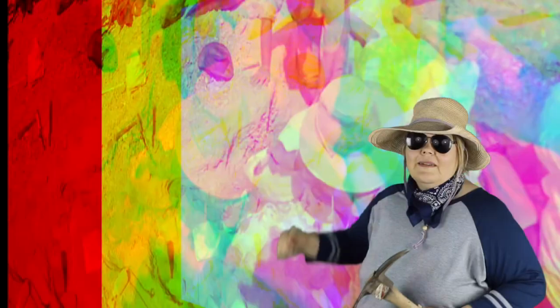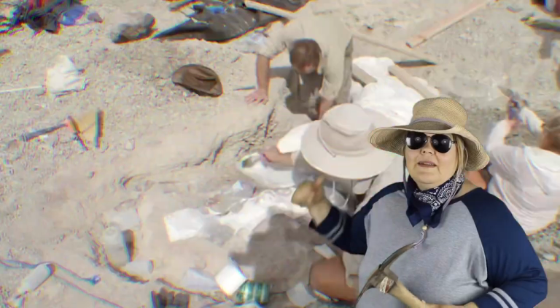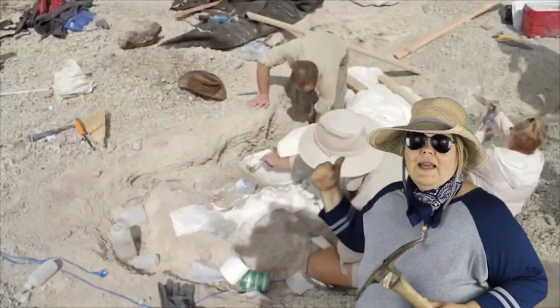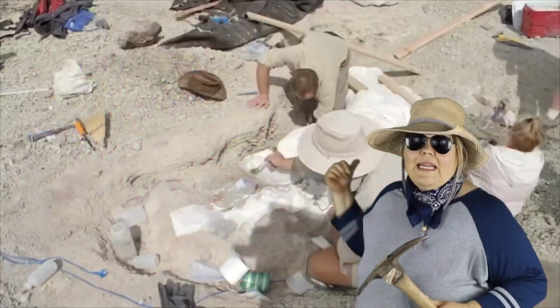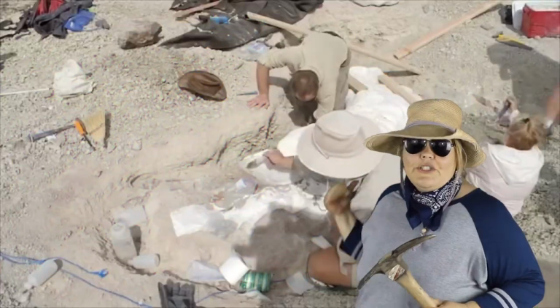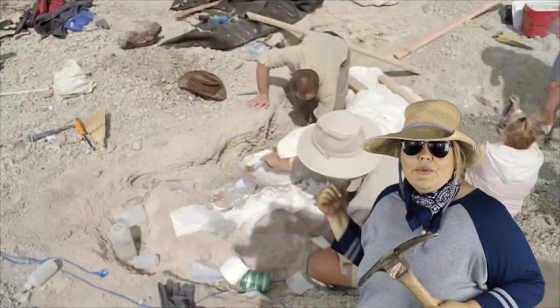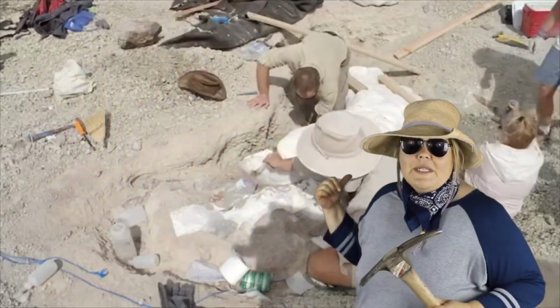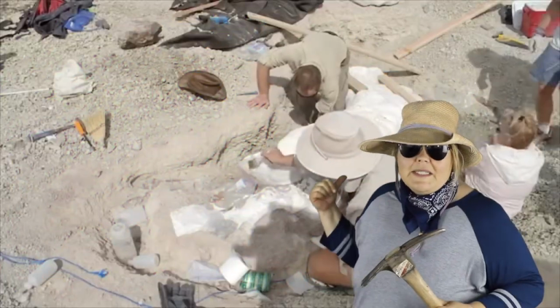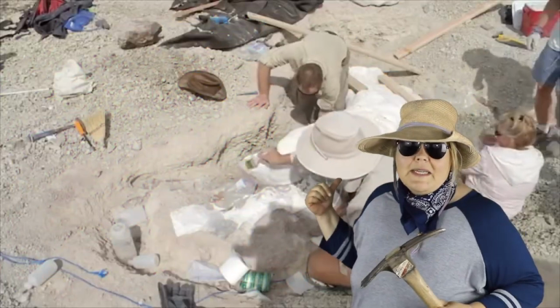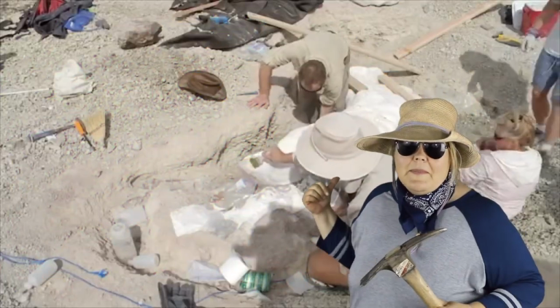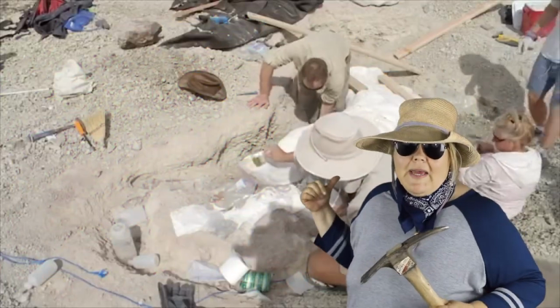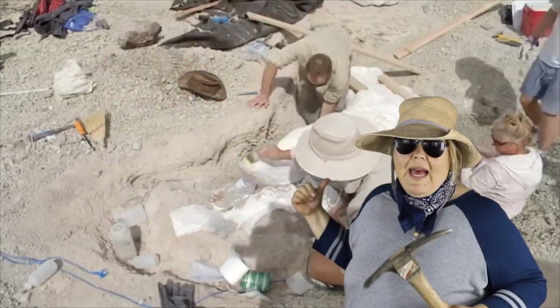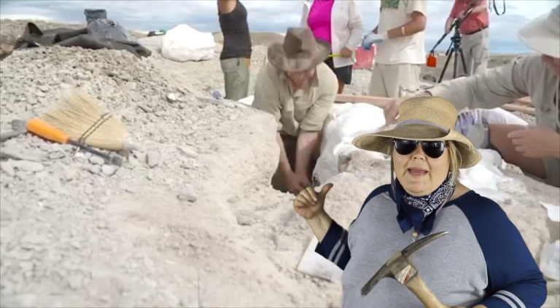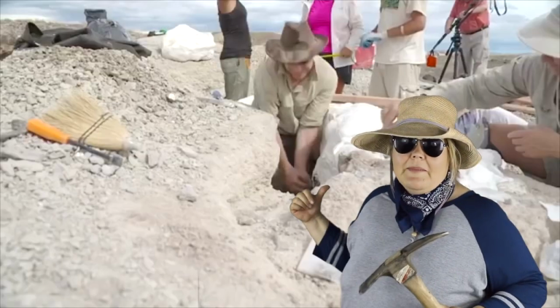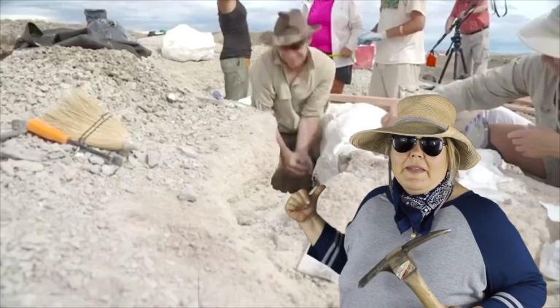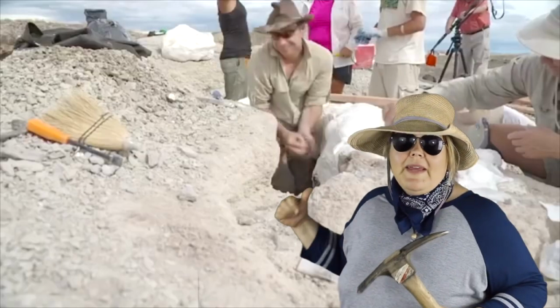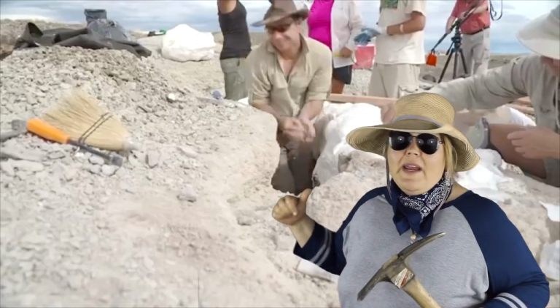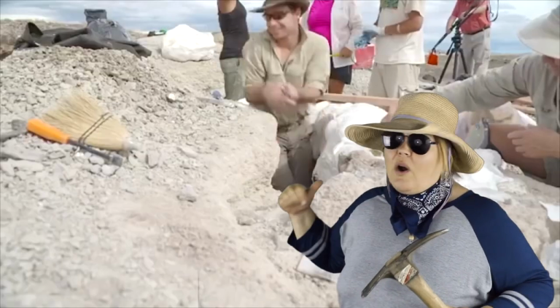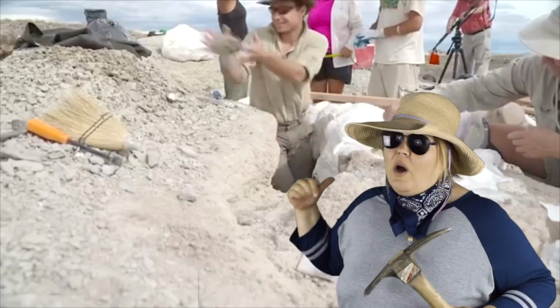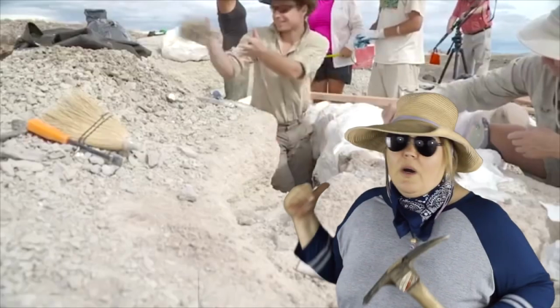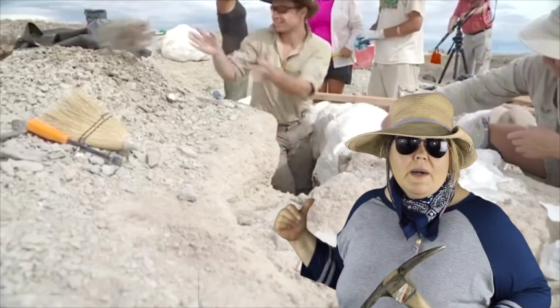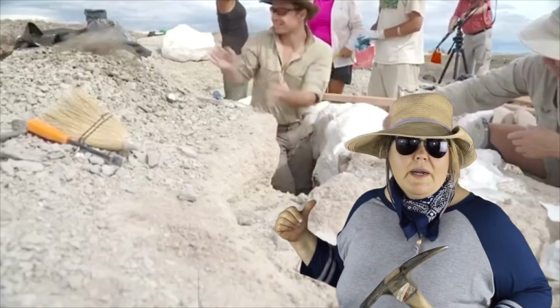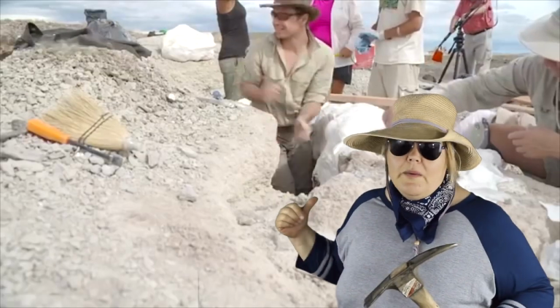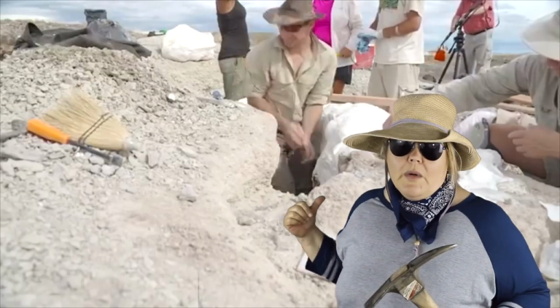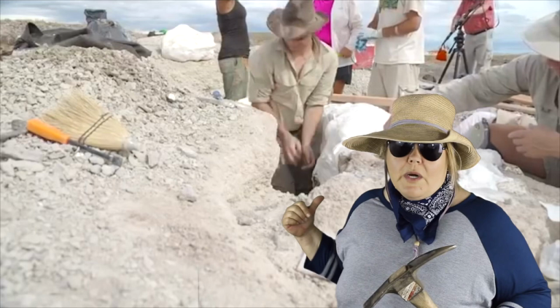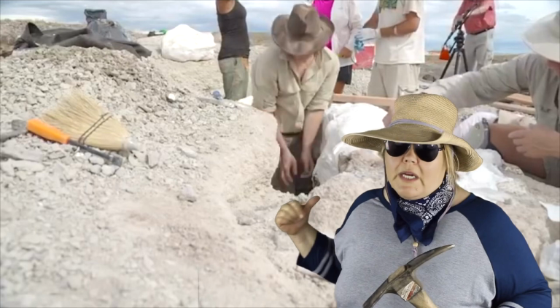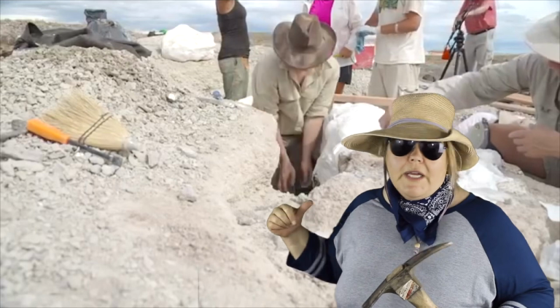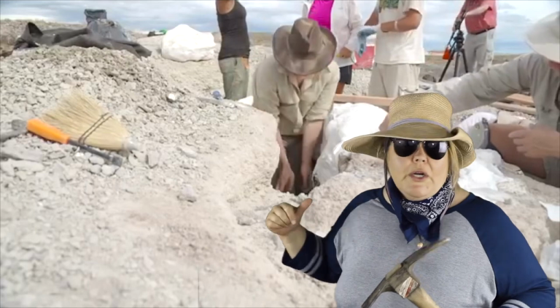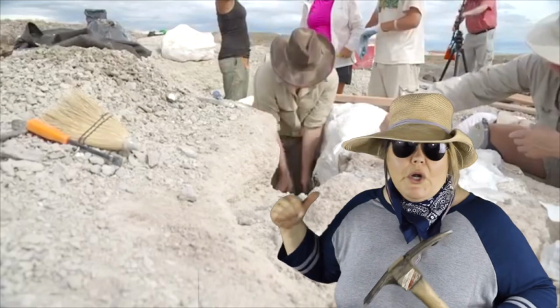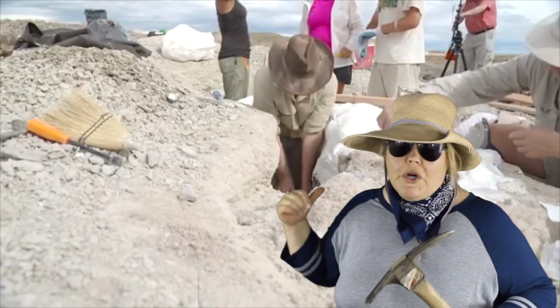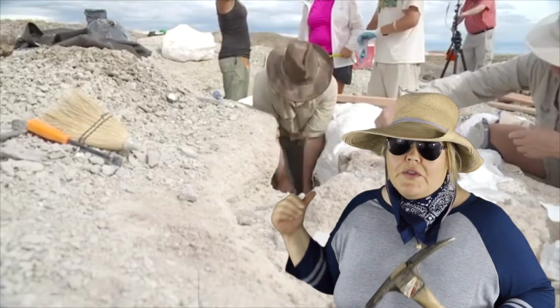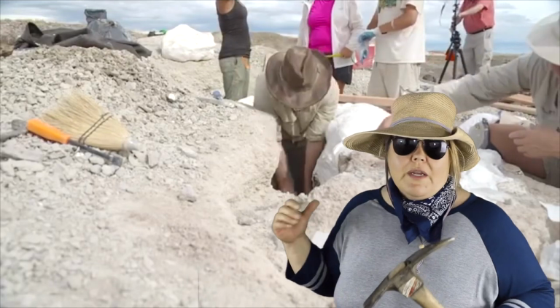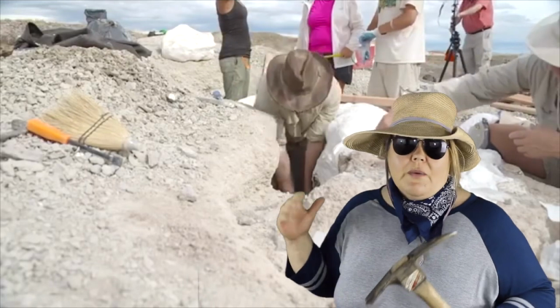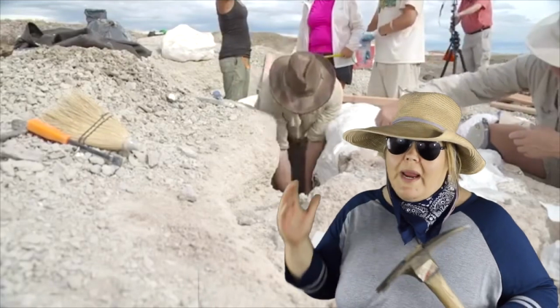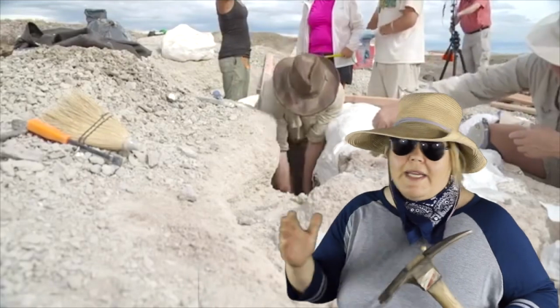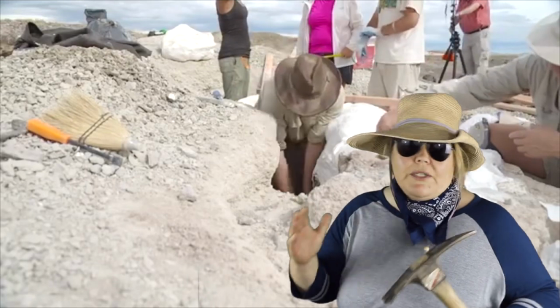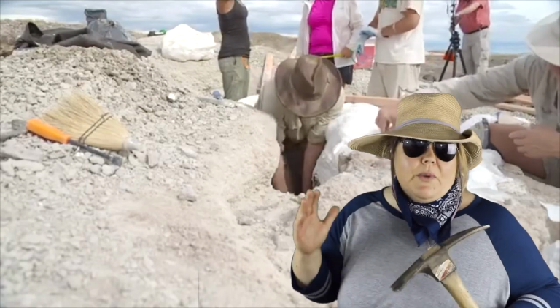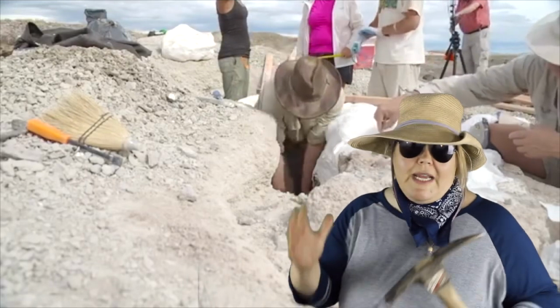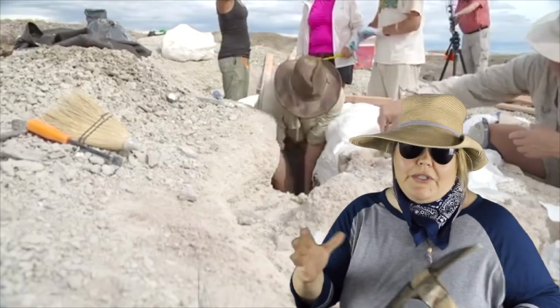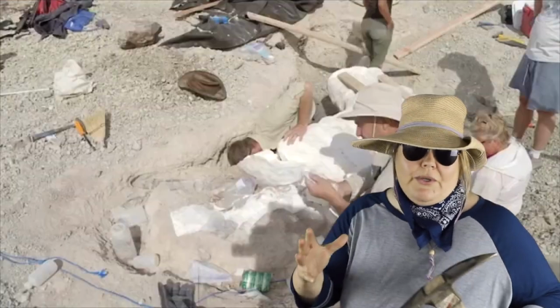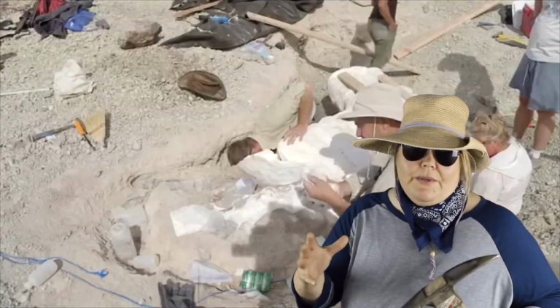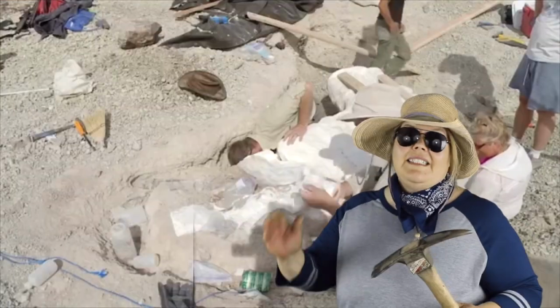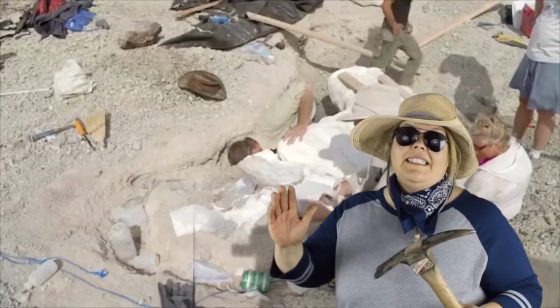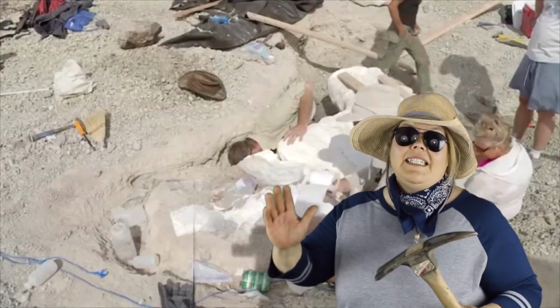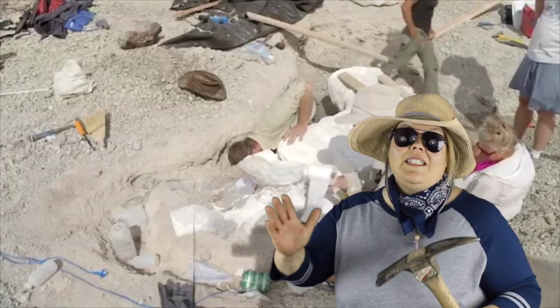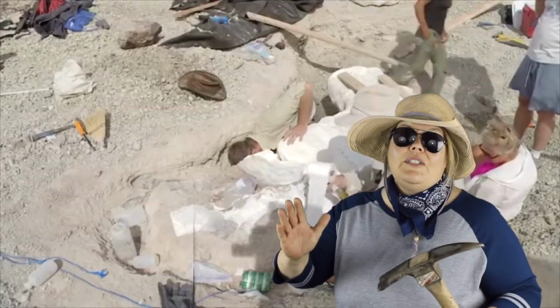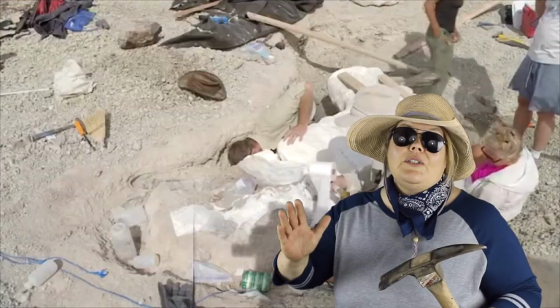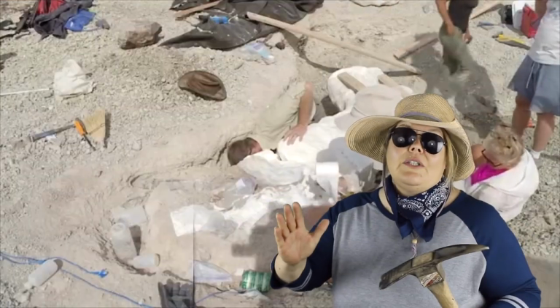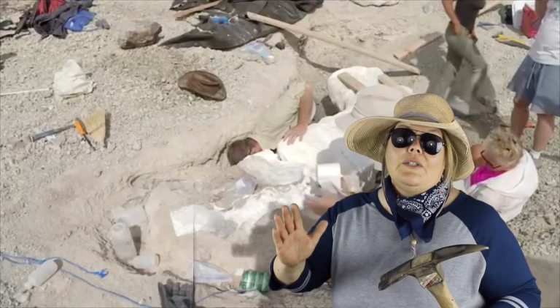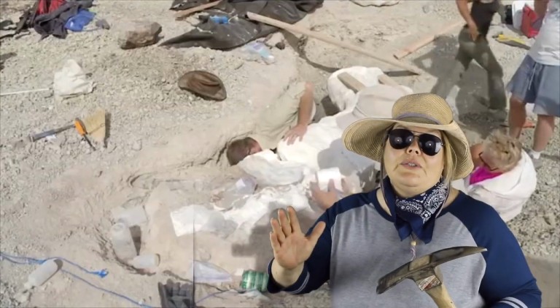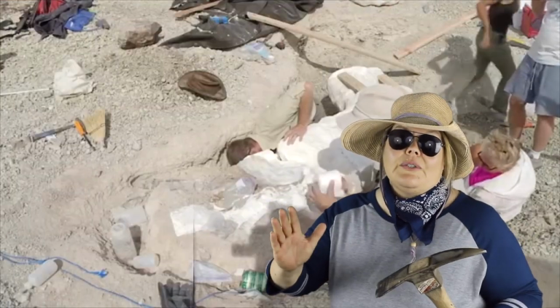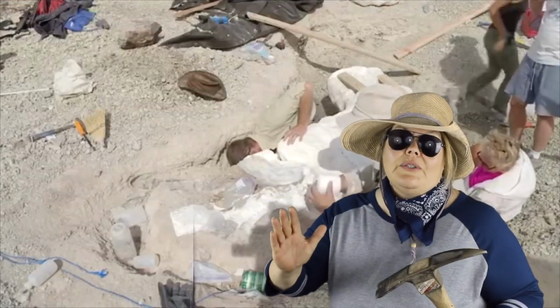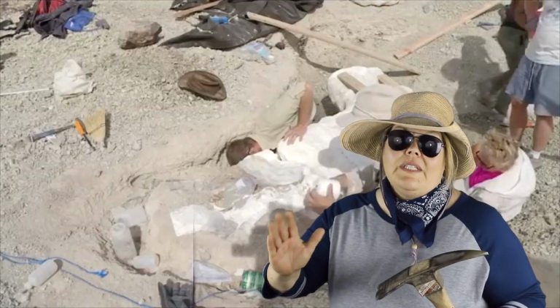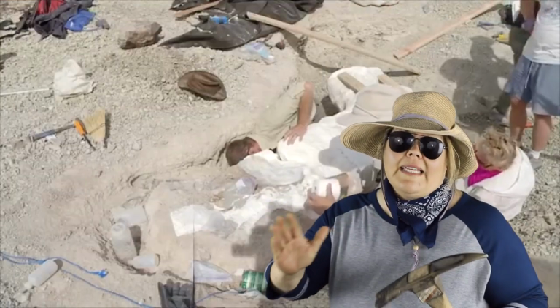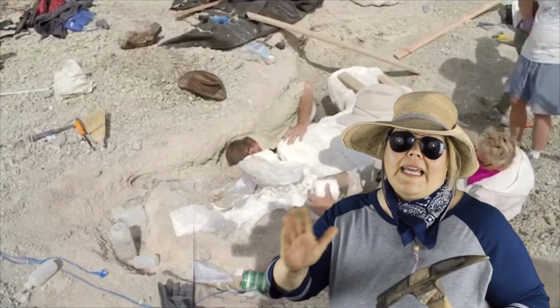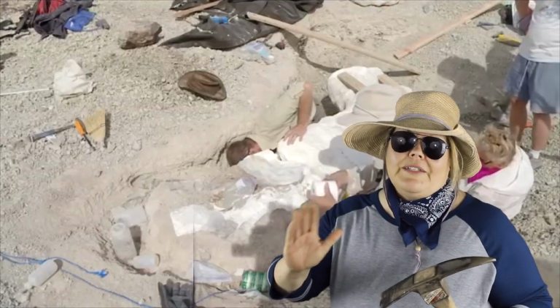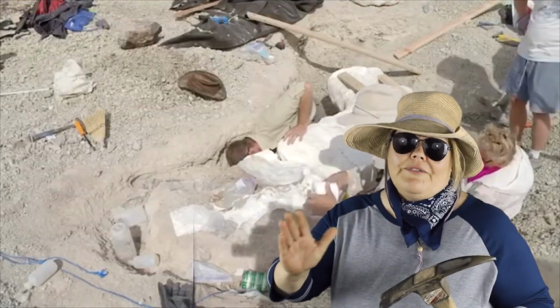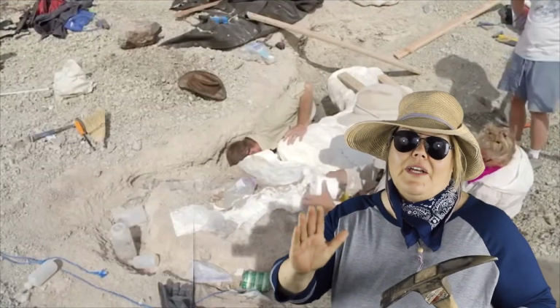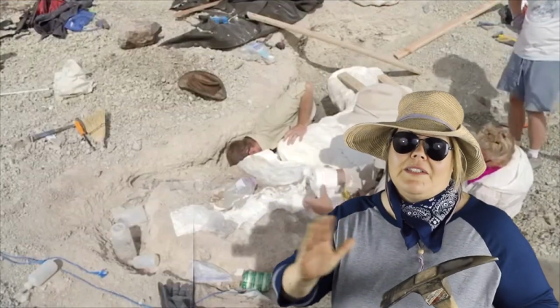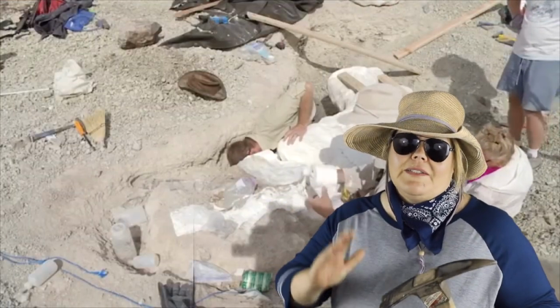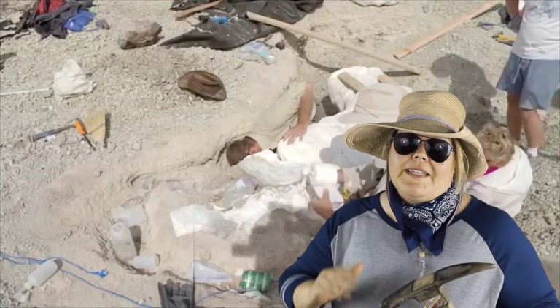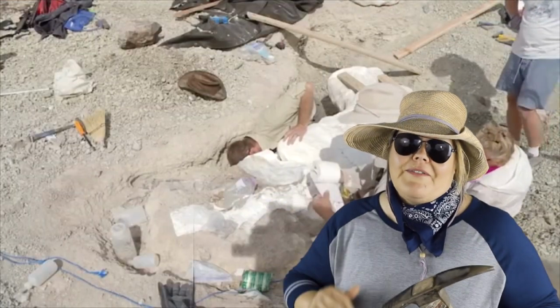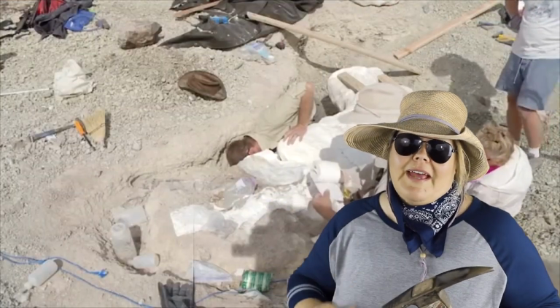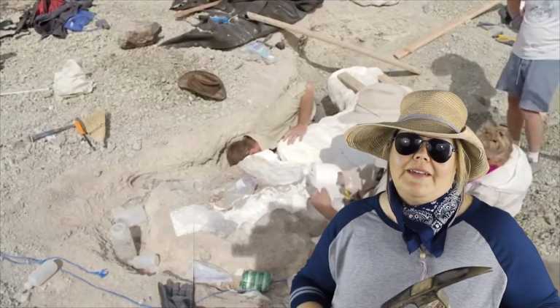As you can see behind me, they are hard at work unearthing great treasure. Let's get a little closer look at the fossils they found.